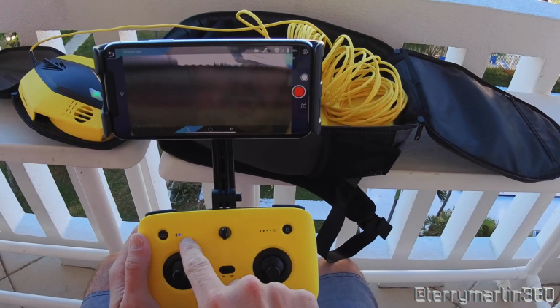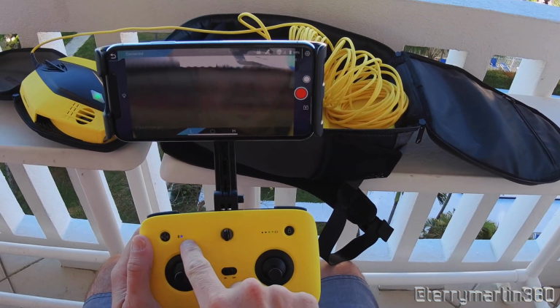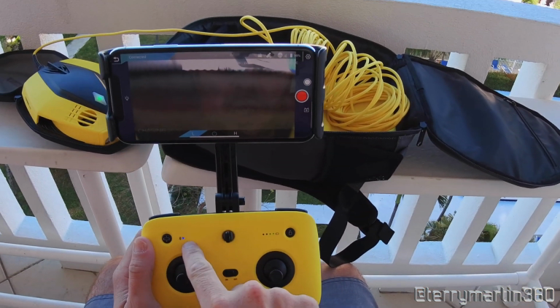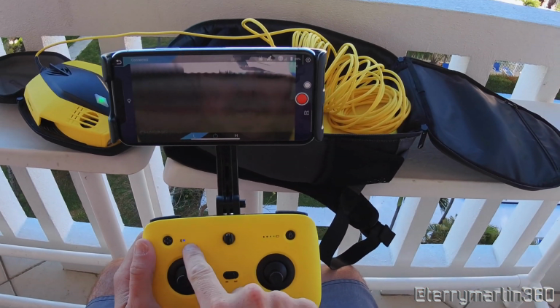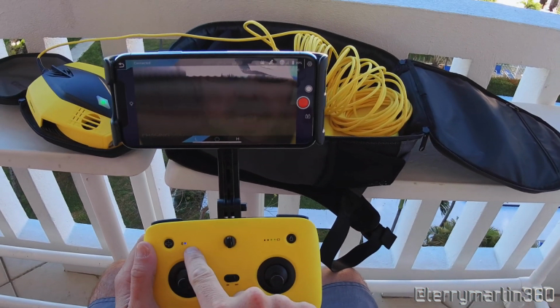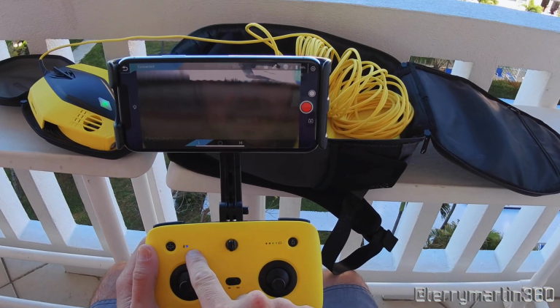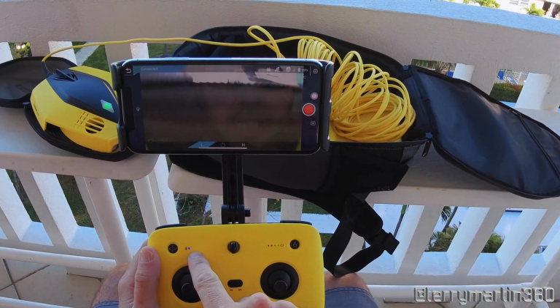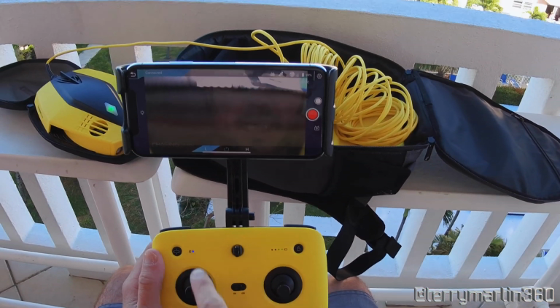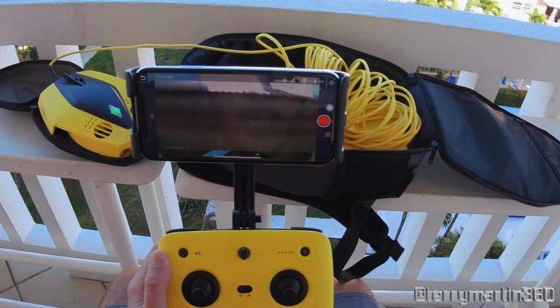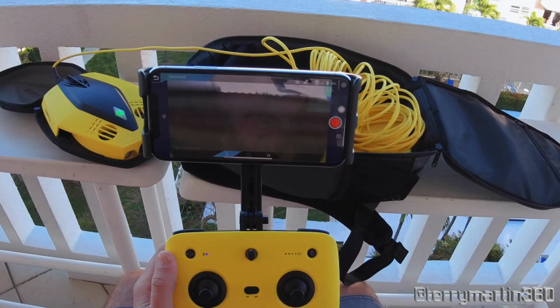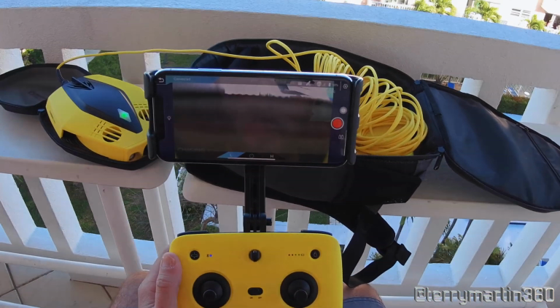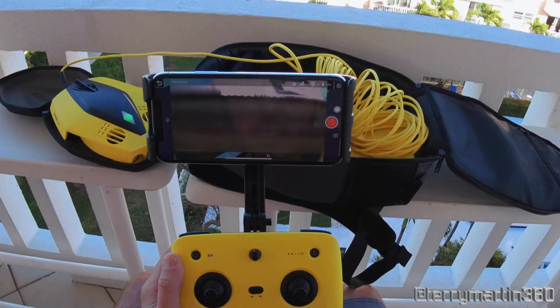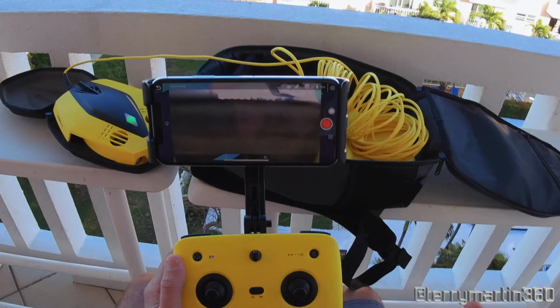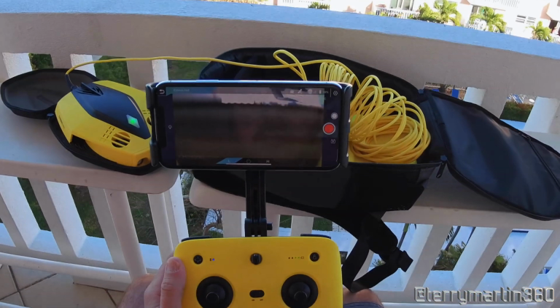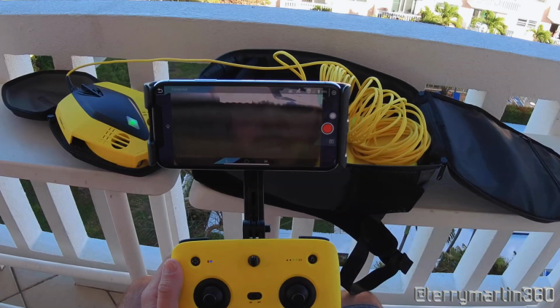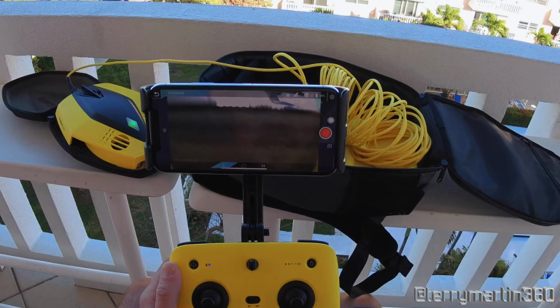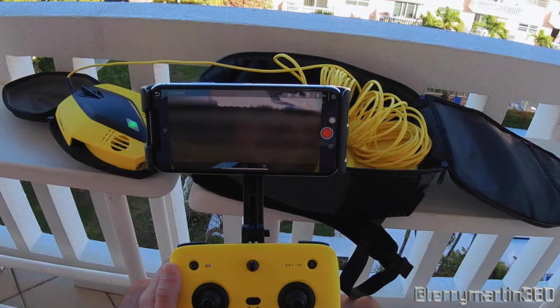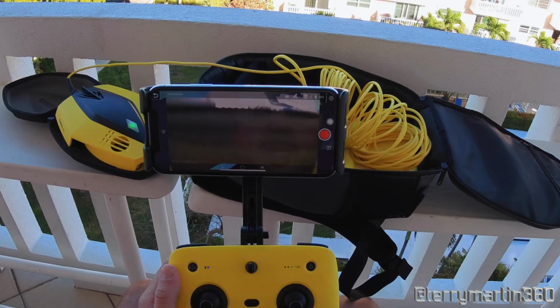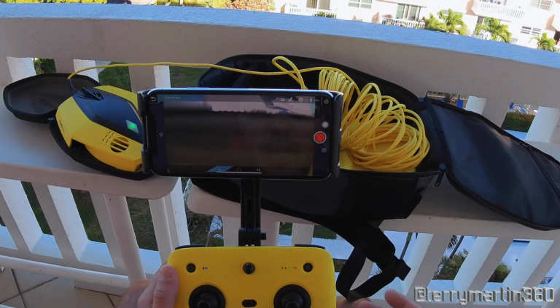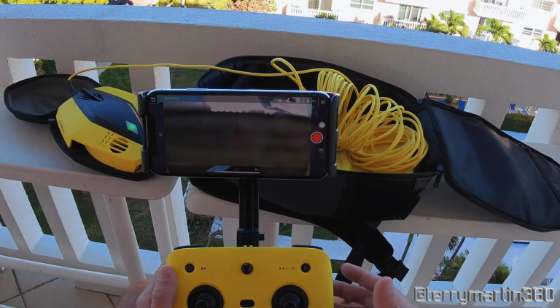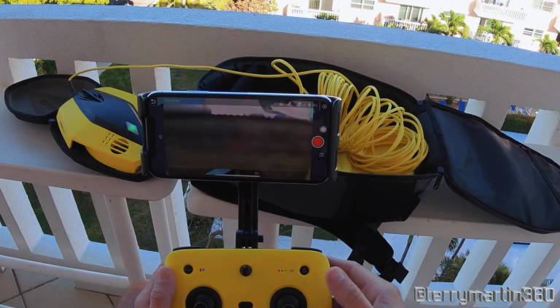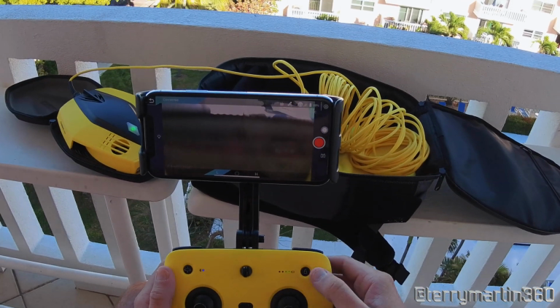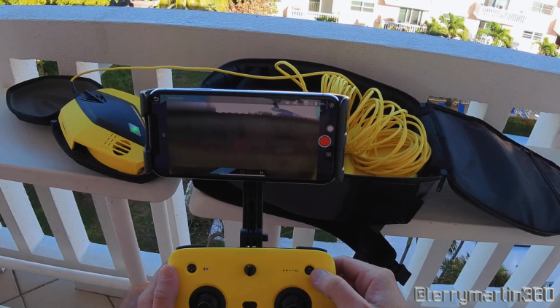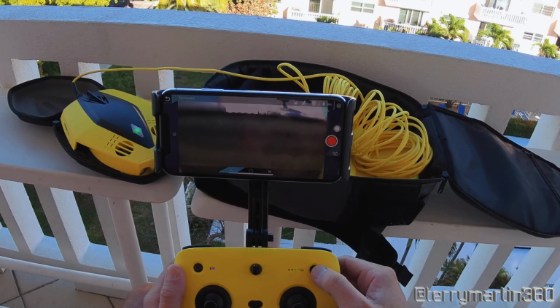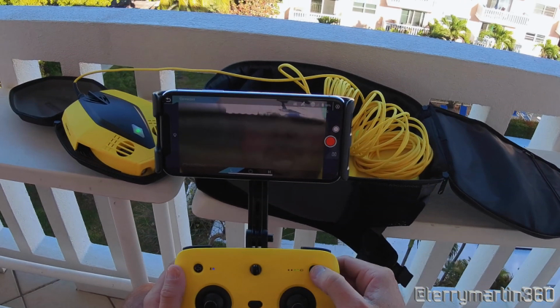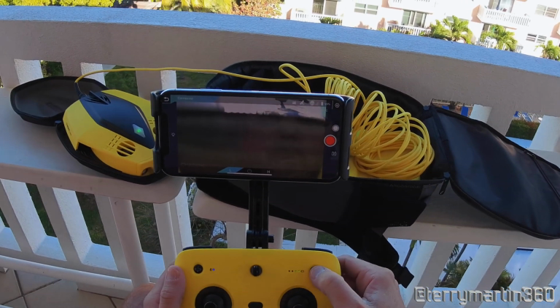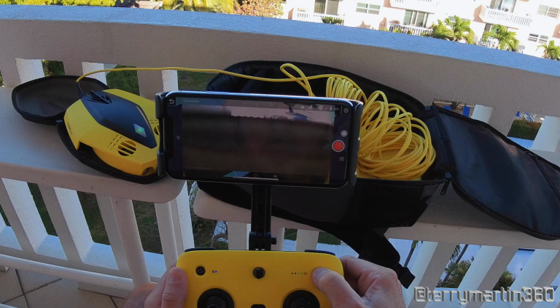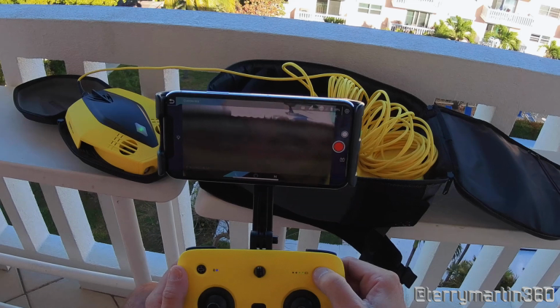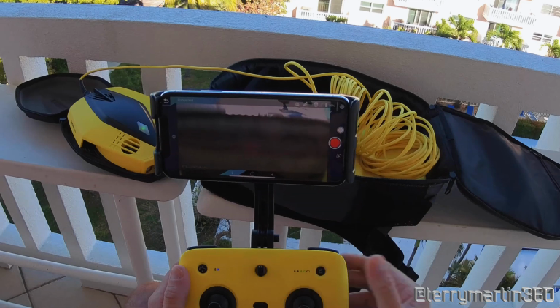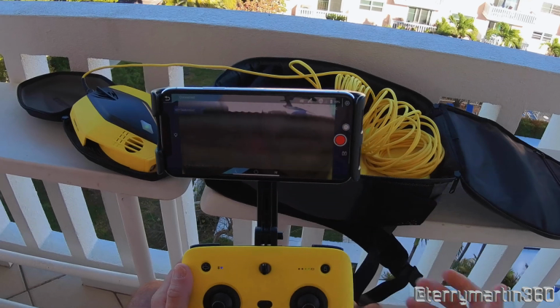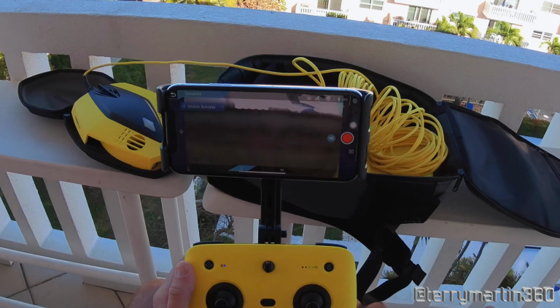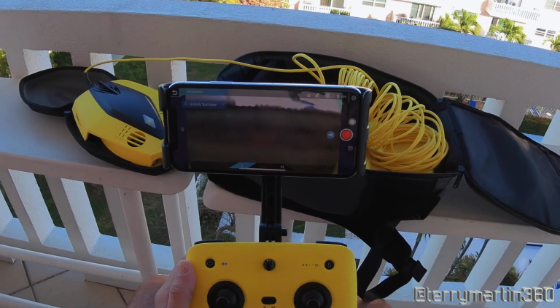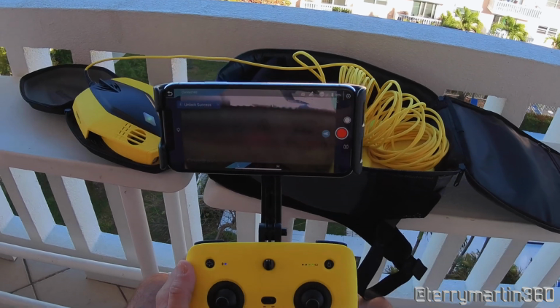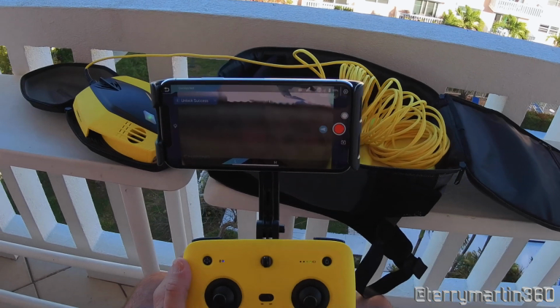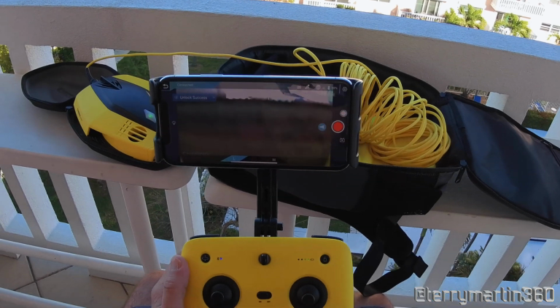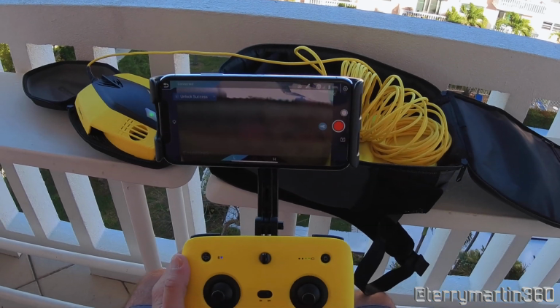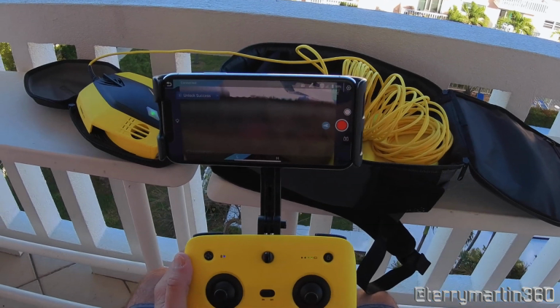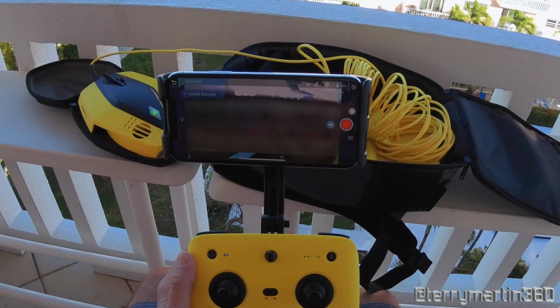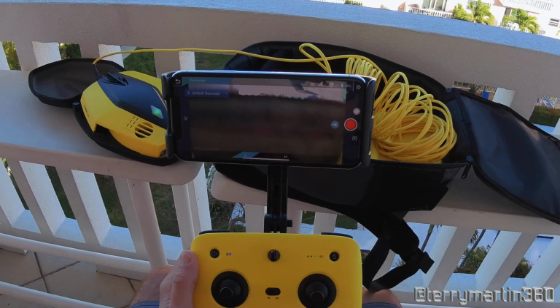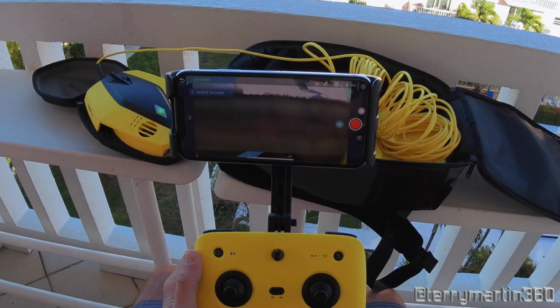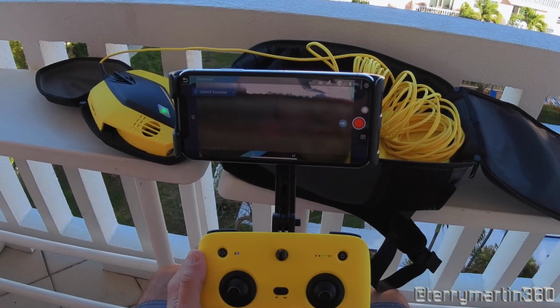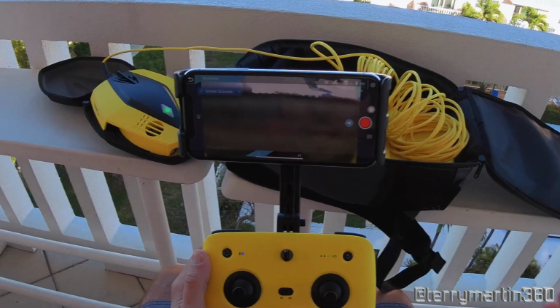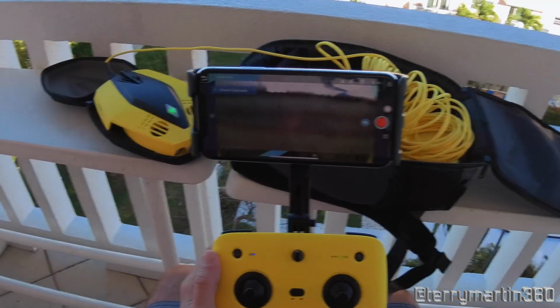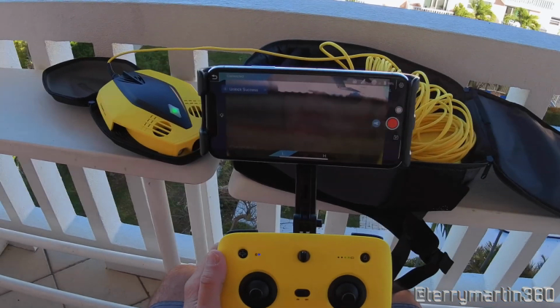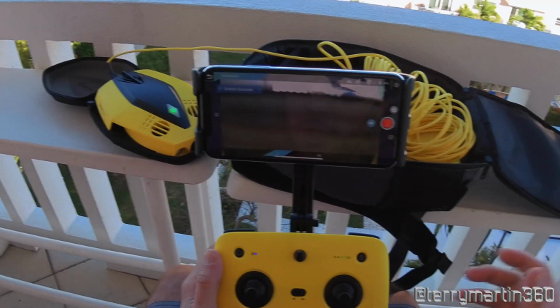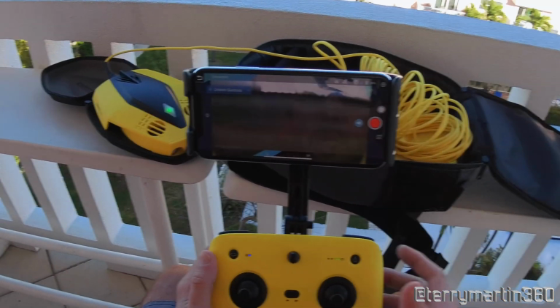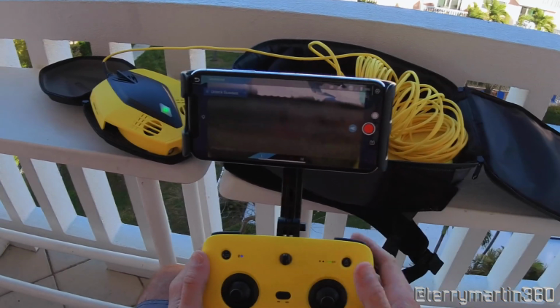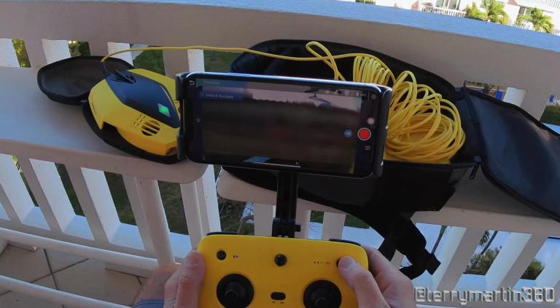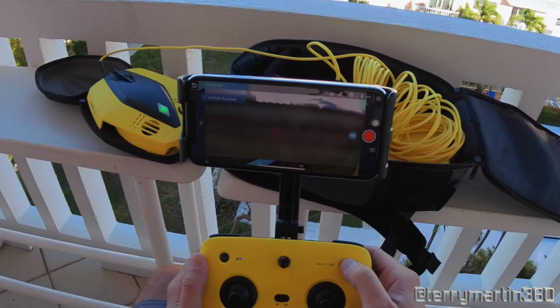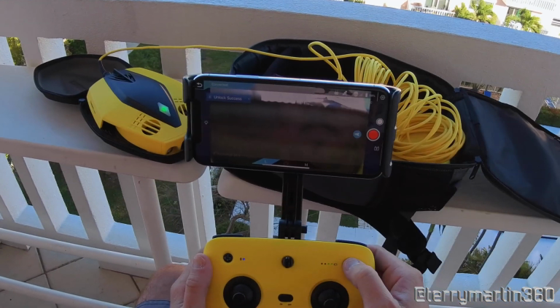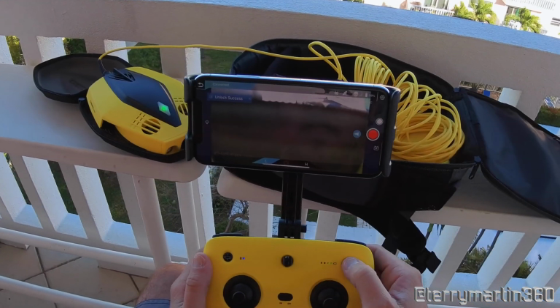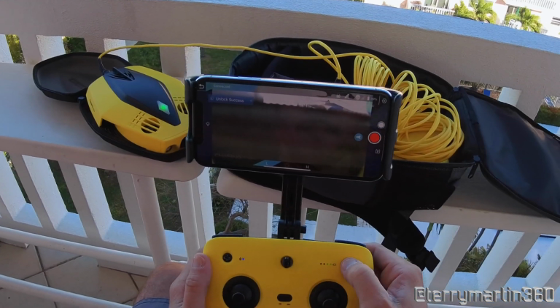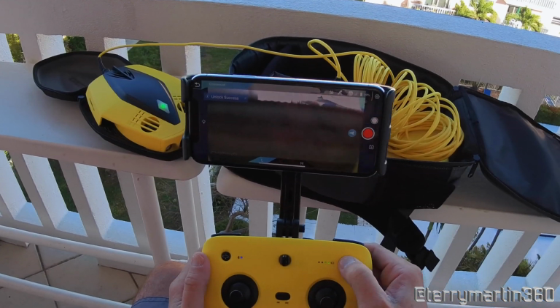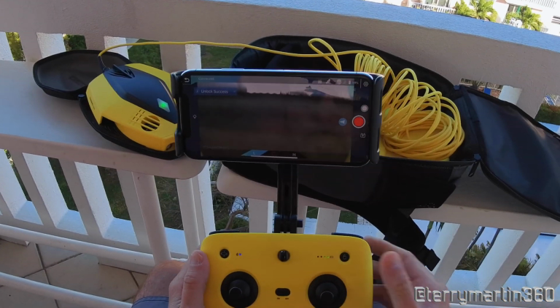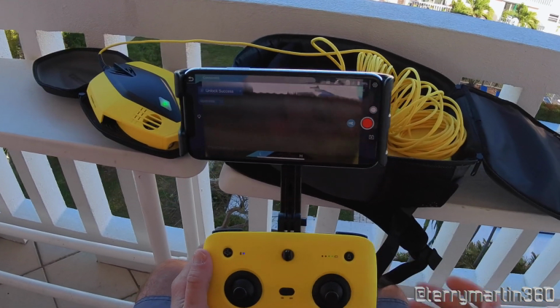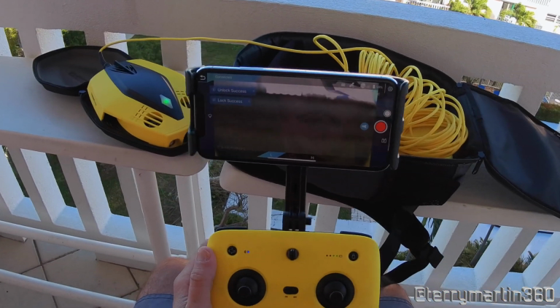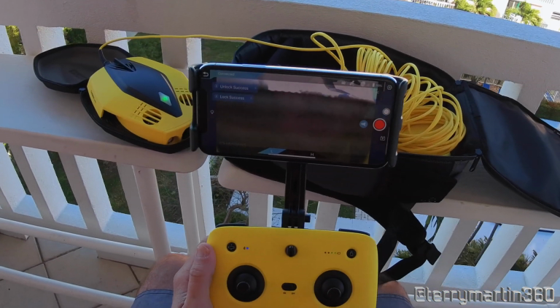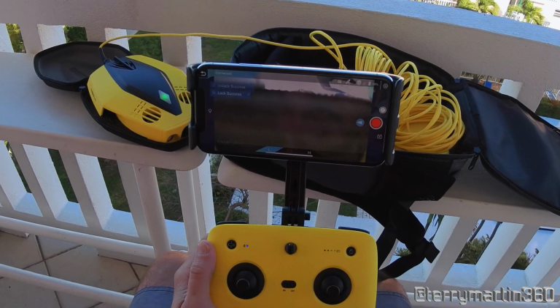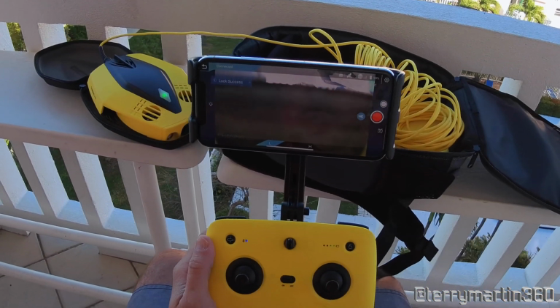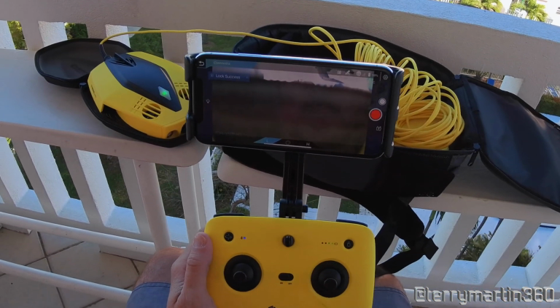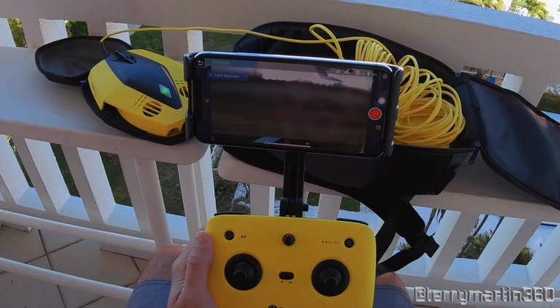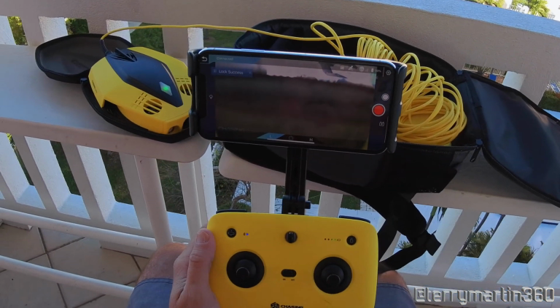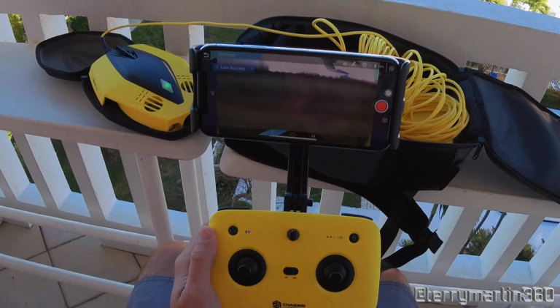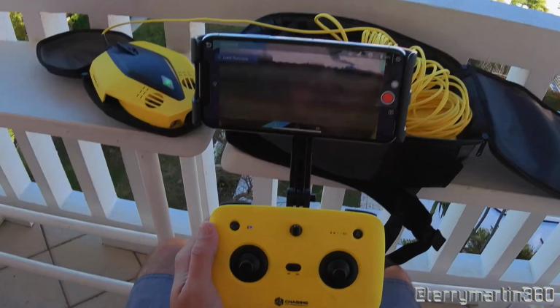I've got the blue LED, but just to make sure, I'll hit the unlock button. There we go — we're good to go.